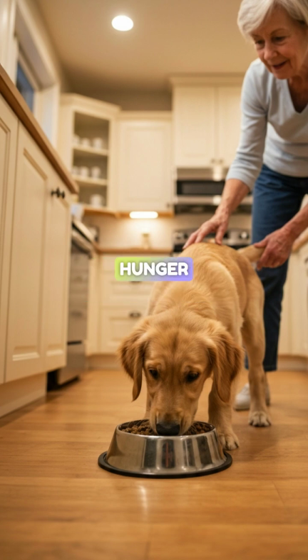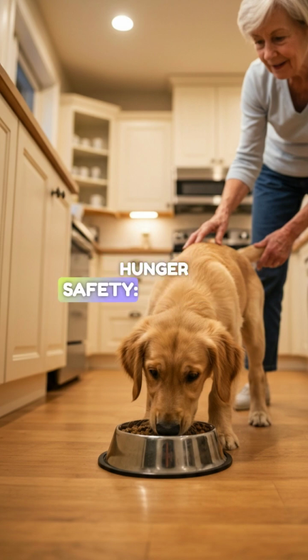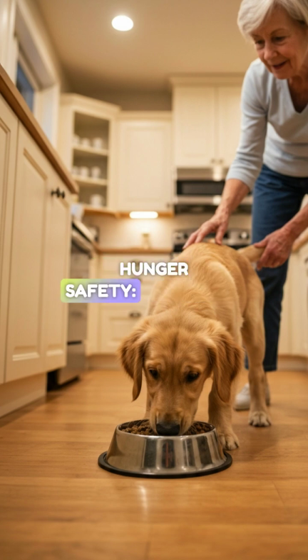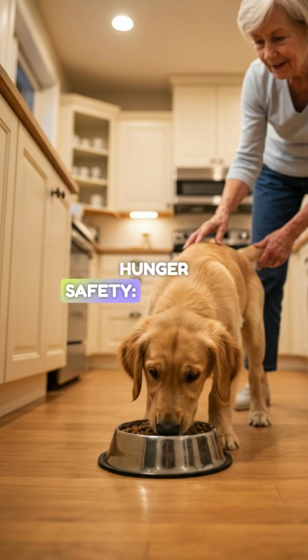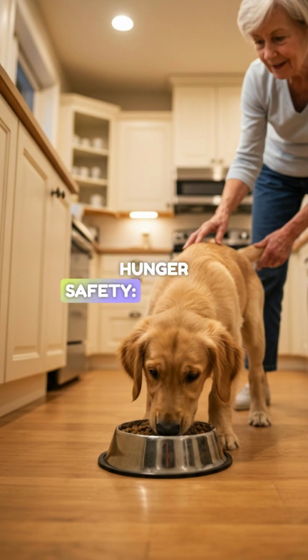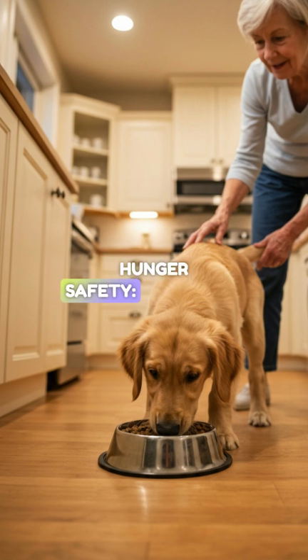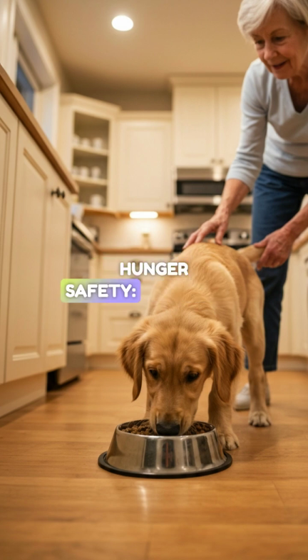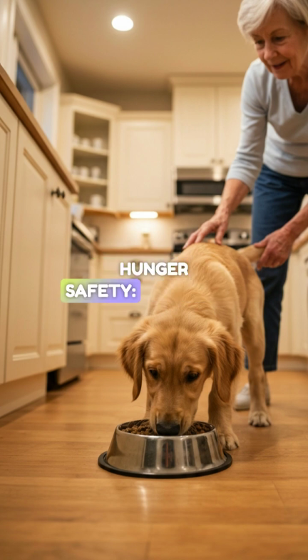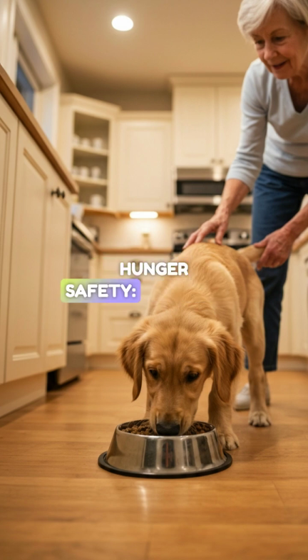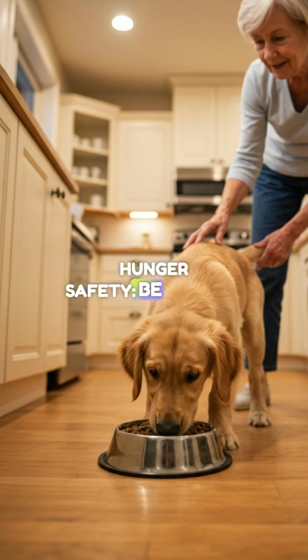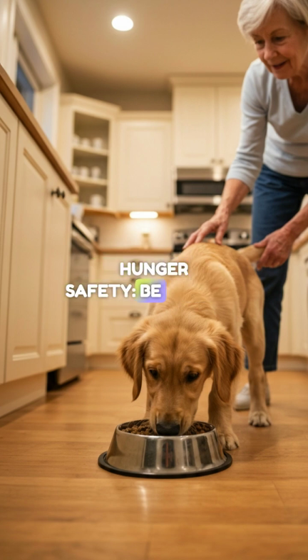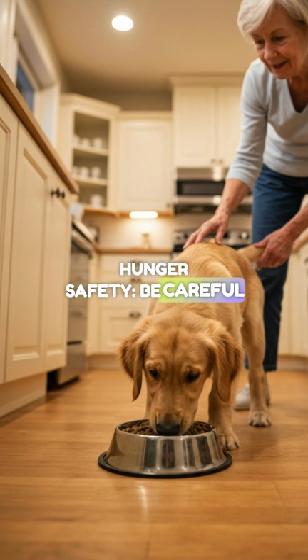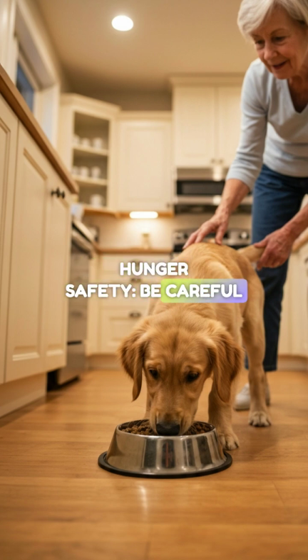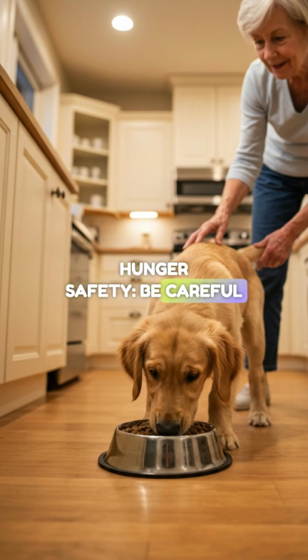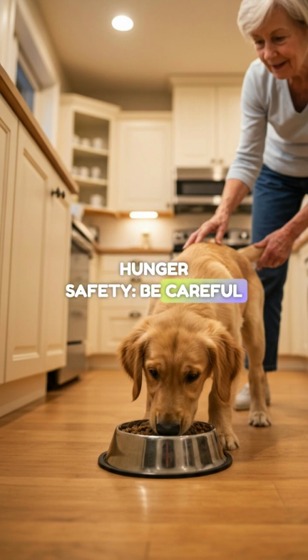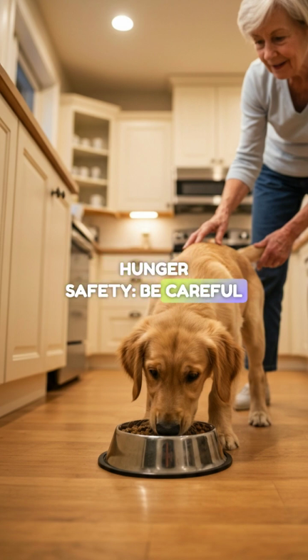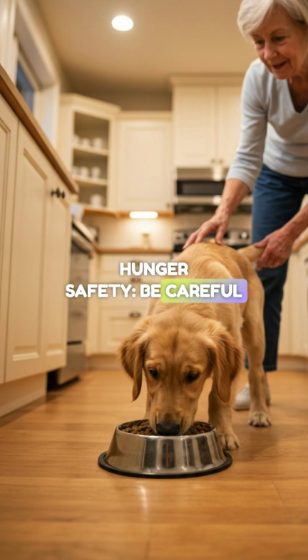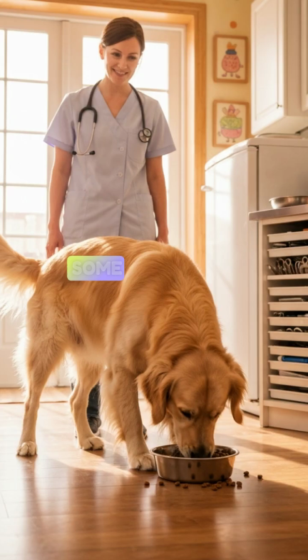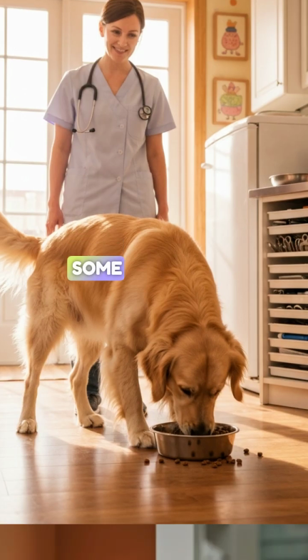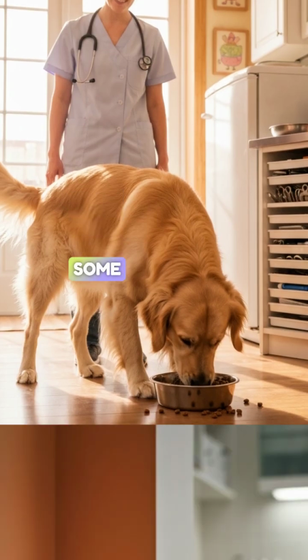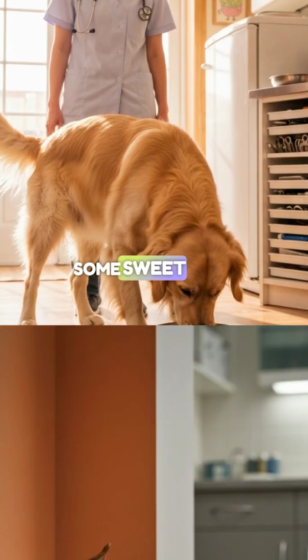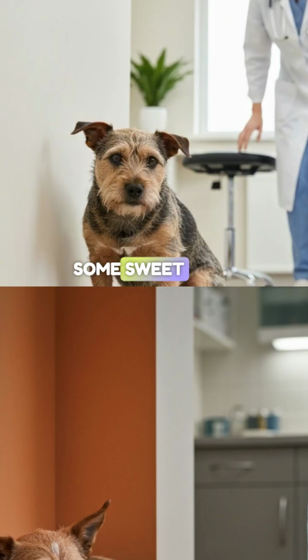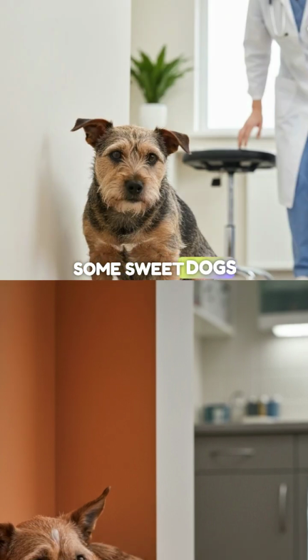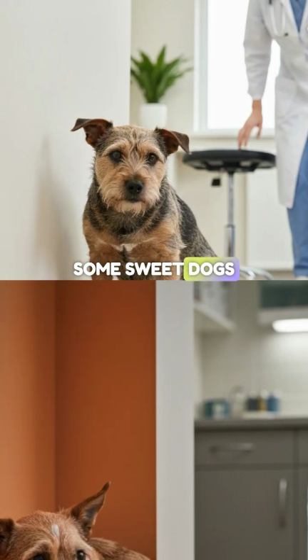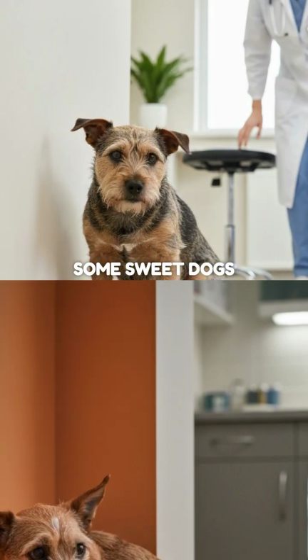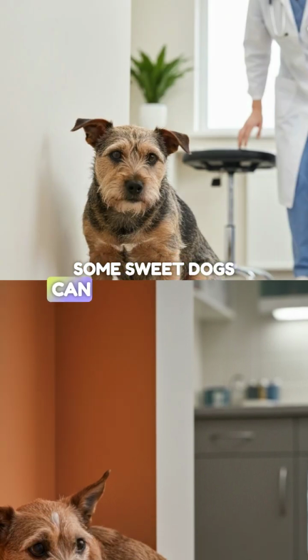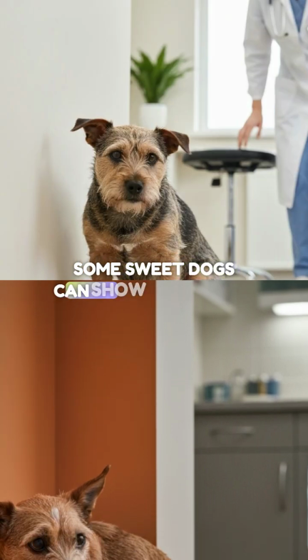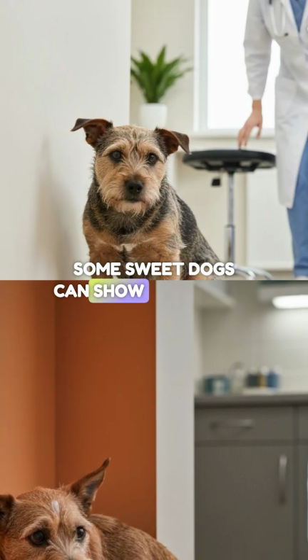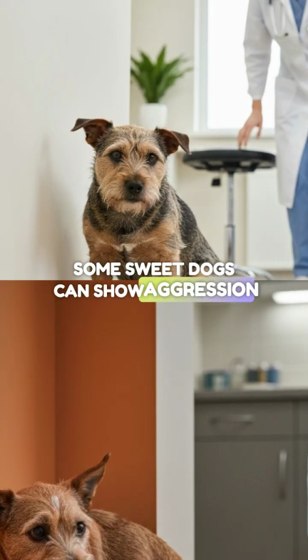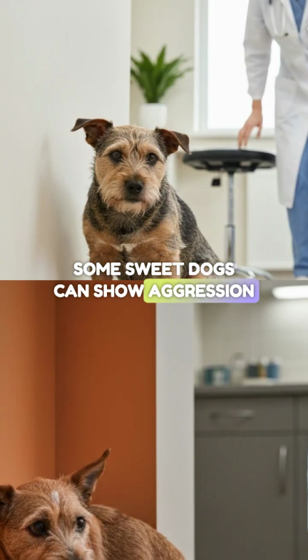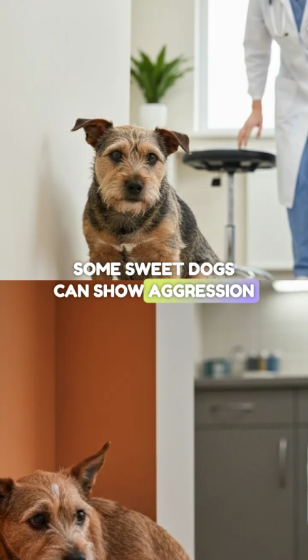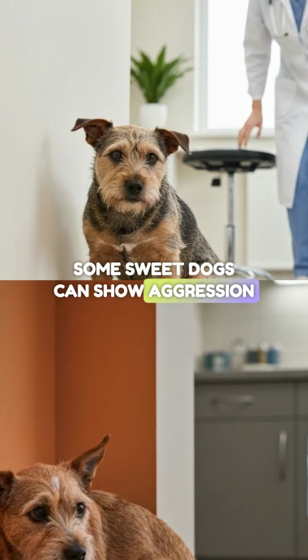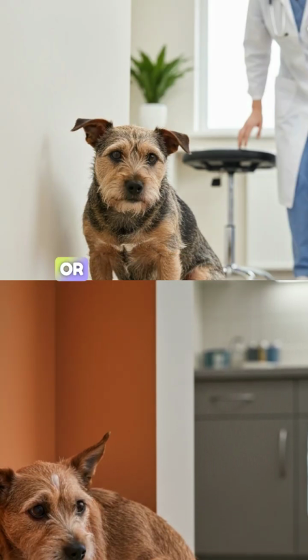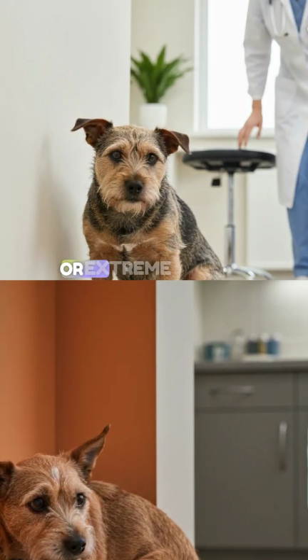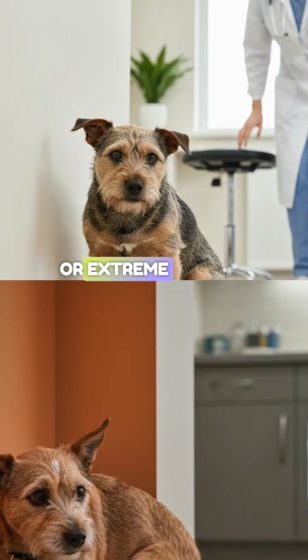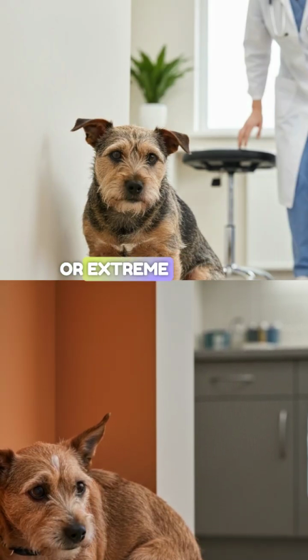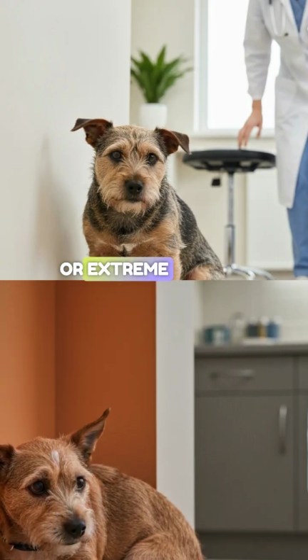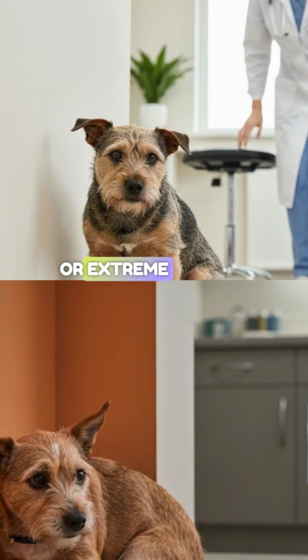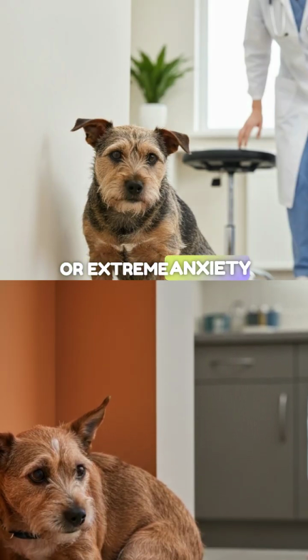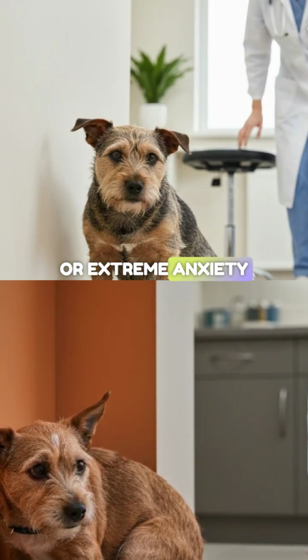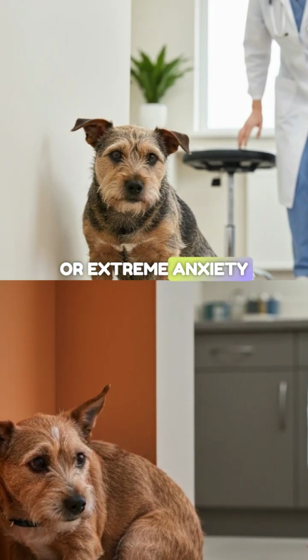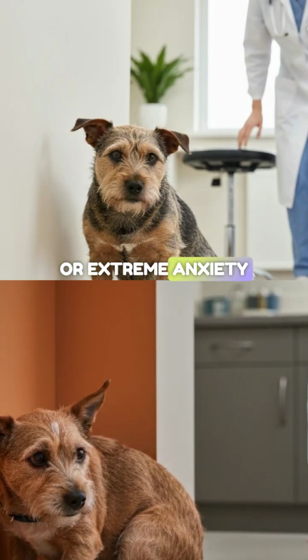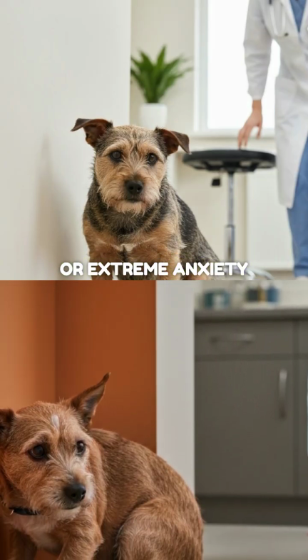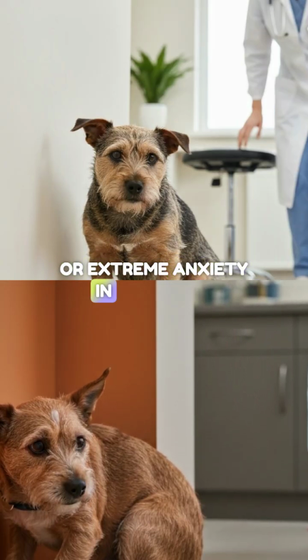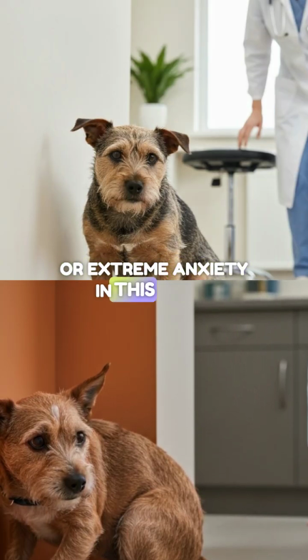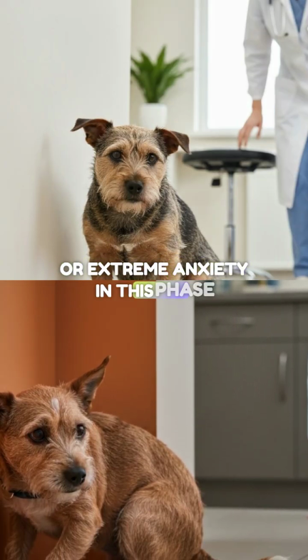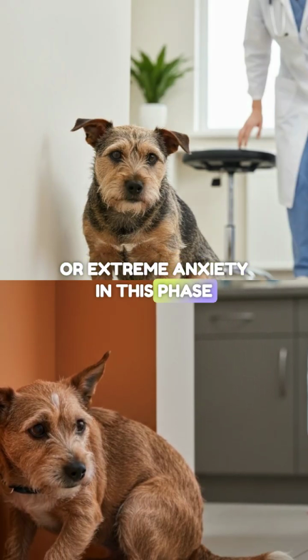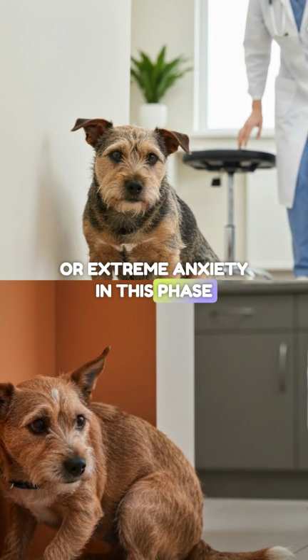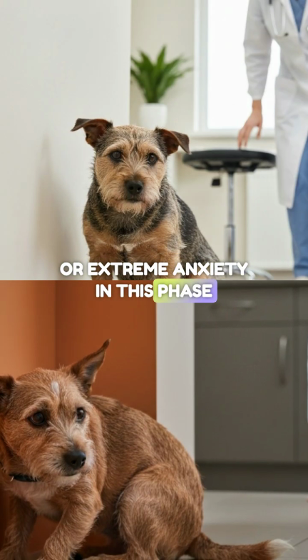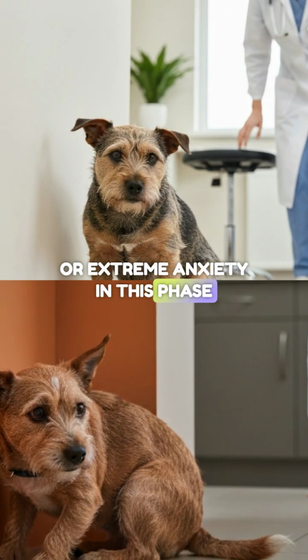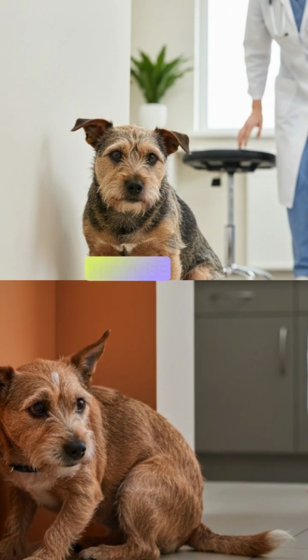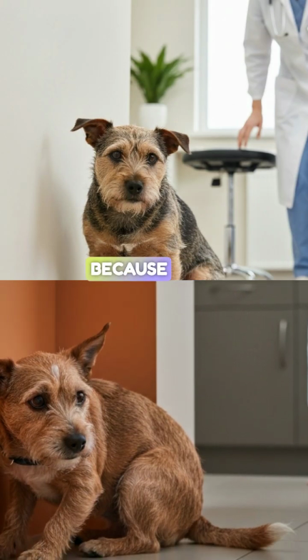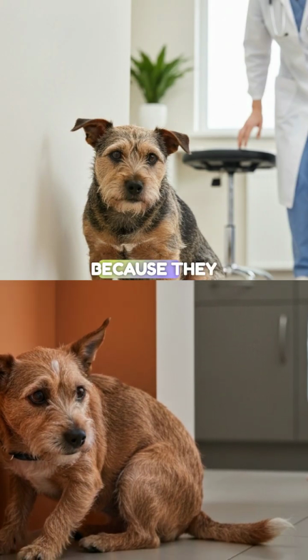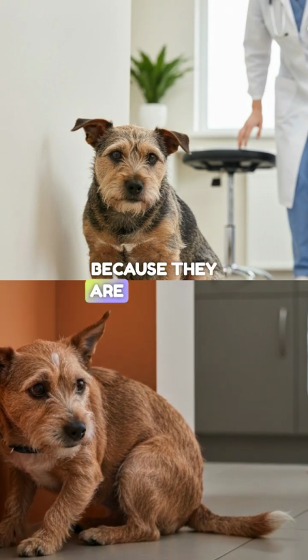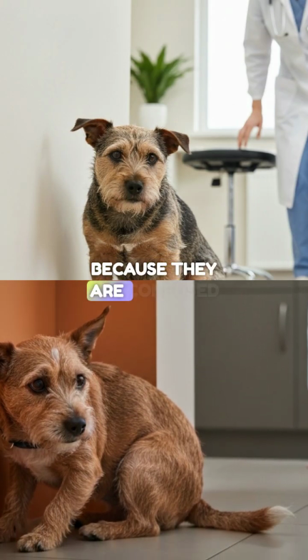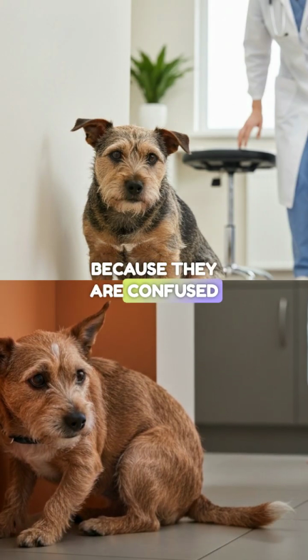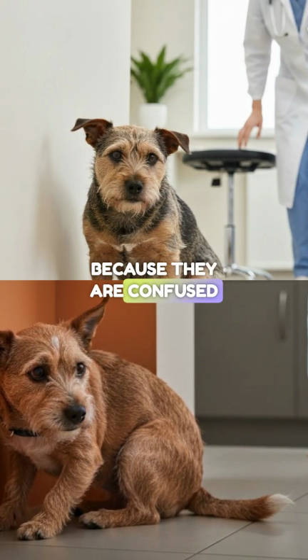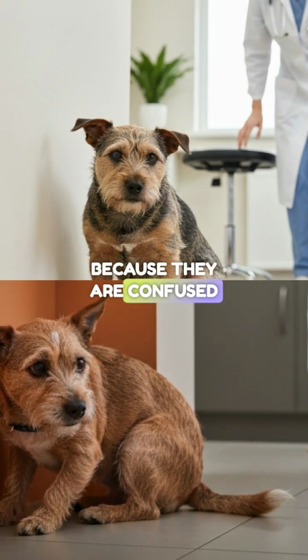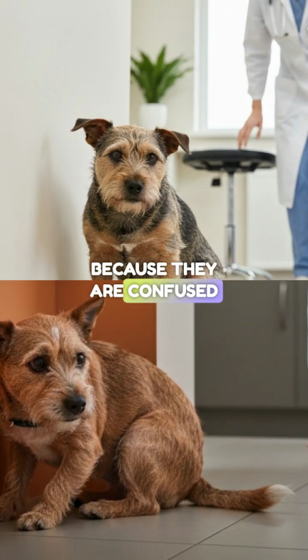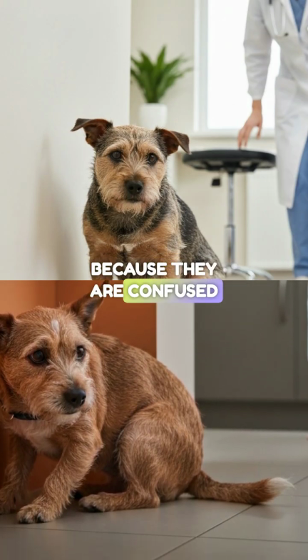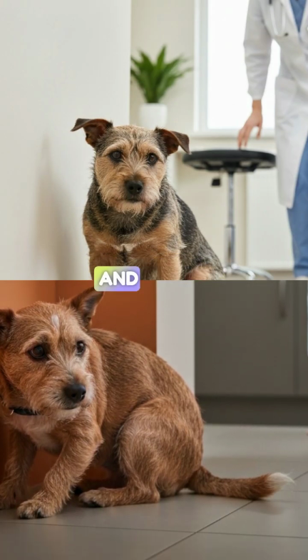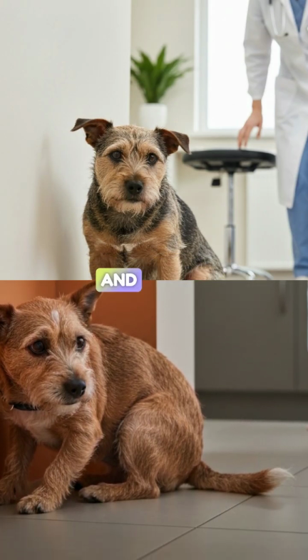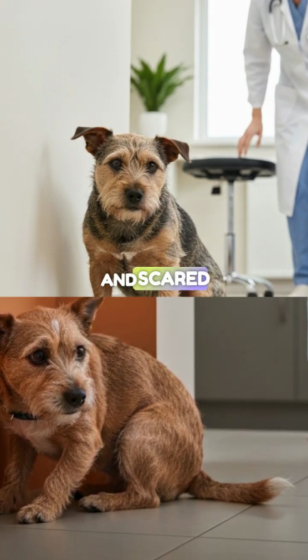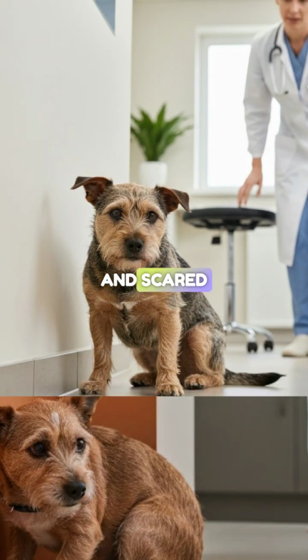Safety: be careful. Some sweet dogs can show aggression or extreme anxiety in this phase because they are confused and scared.